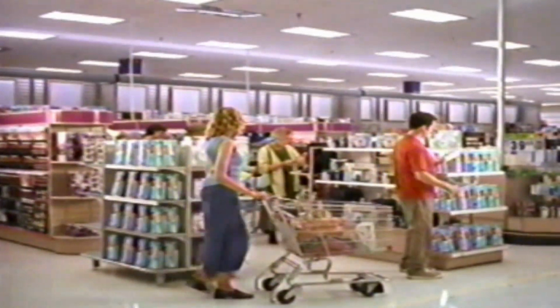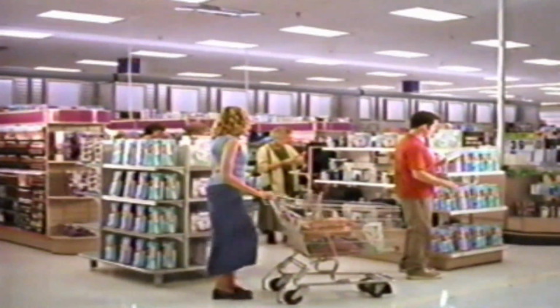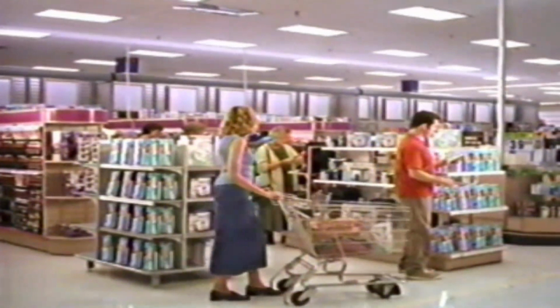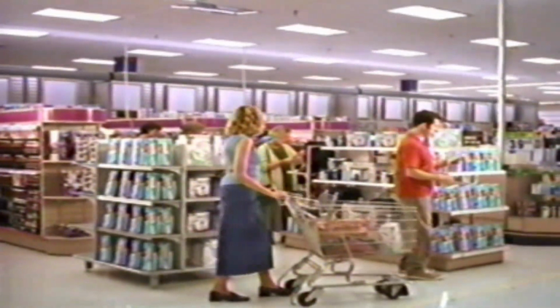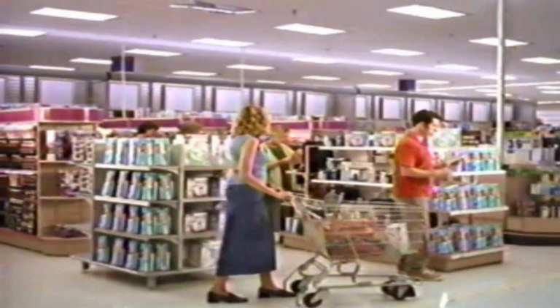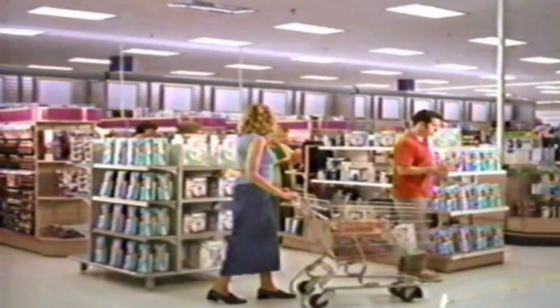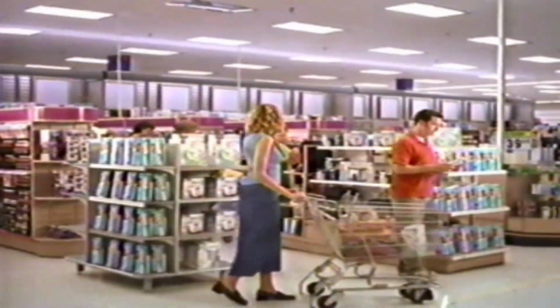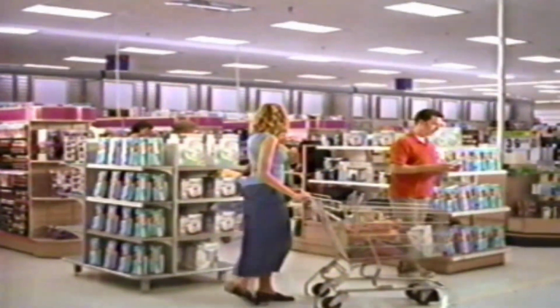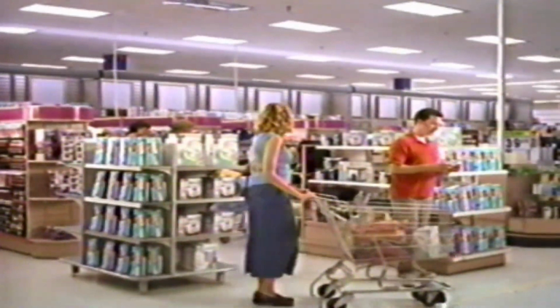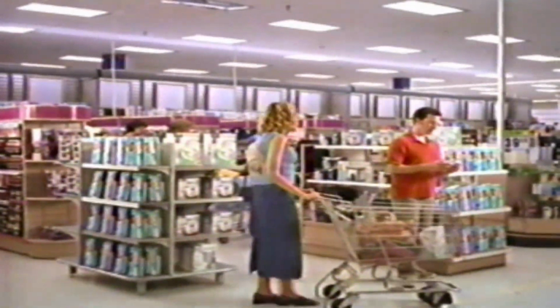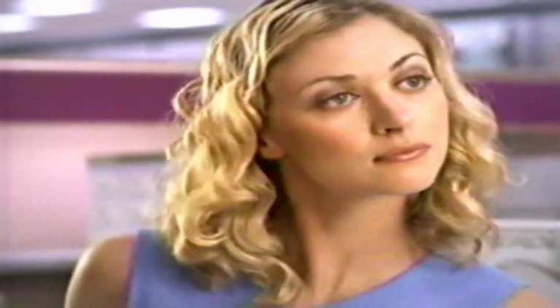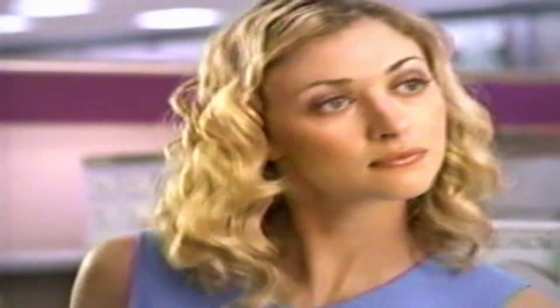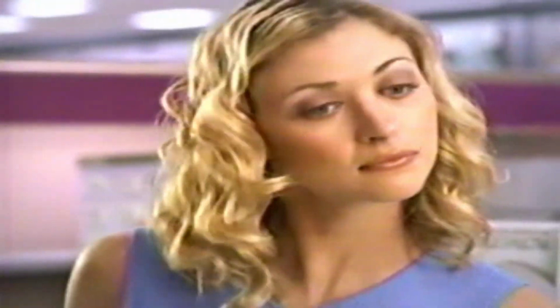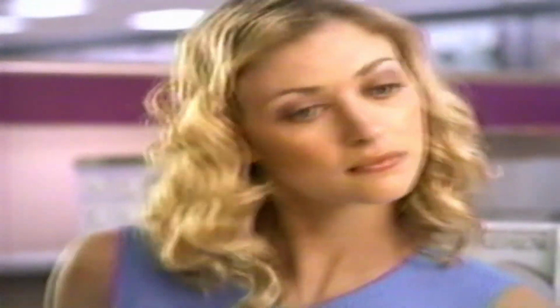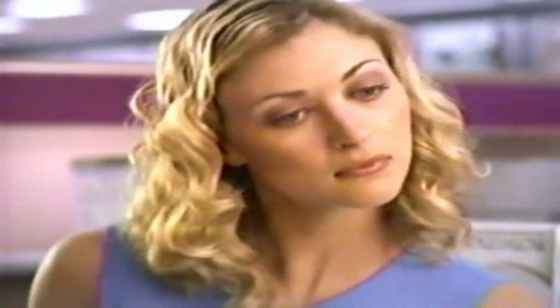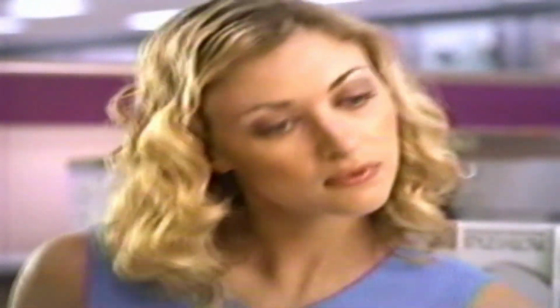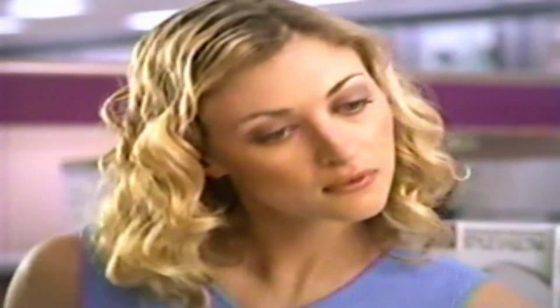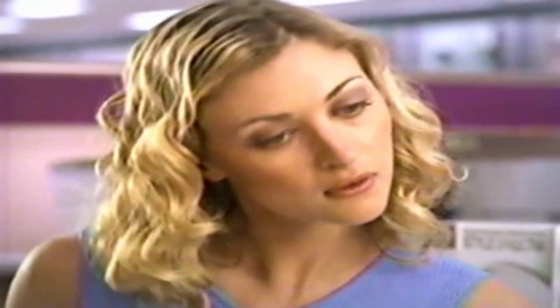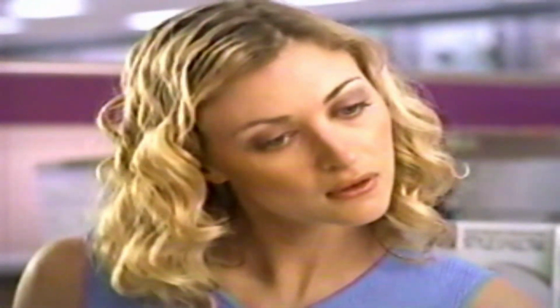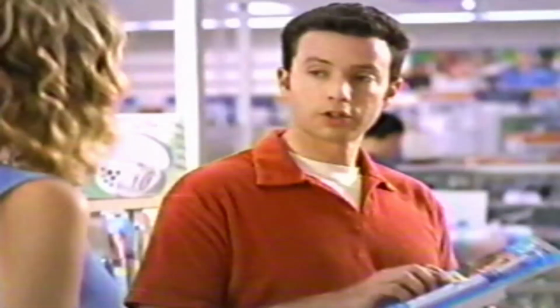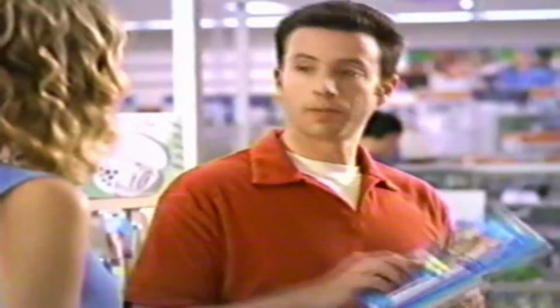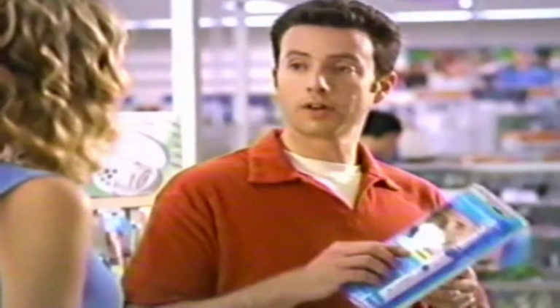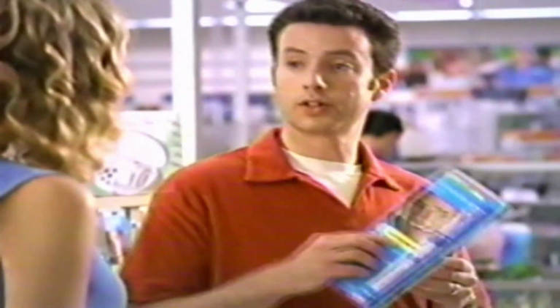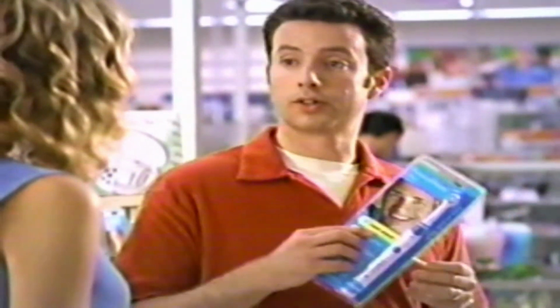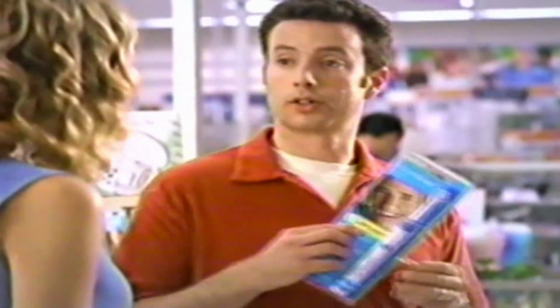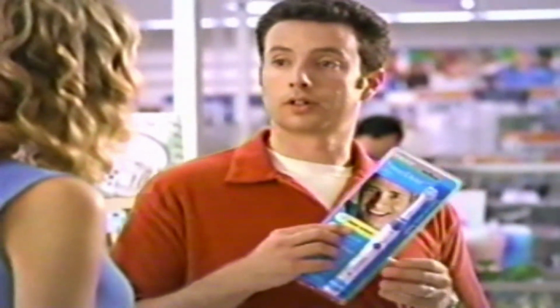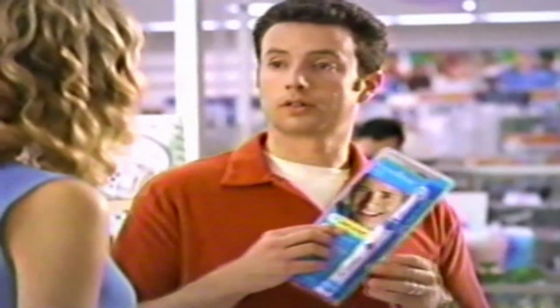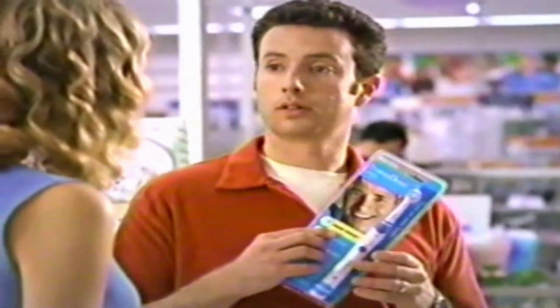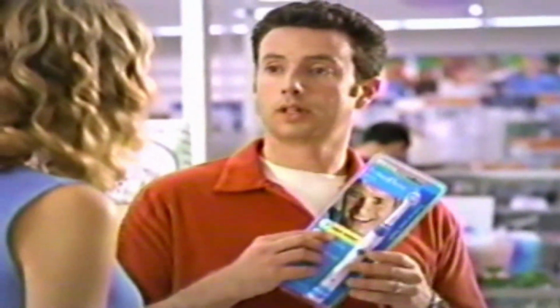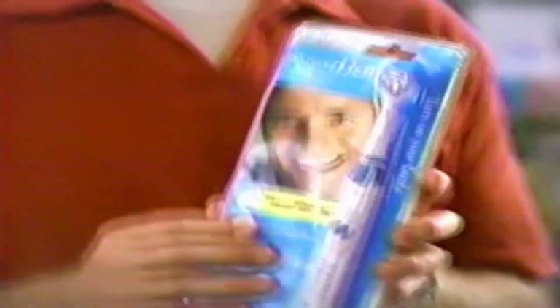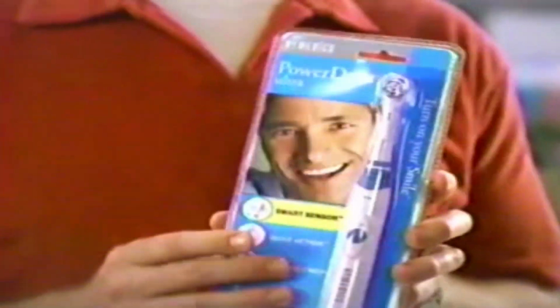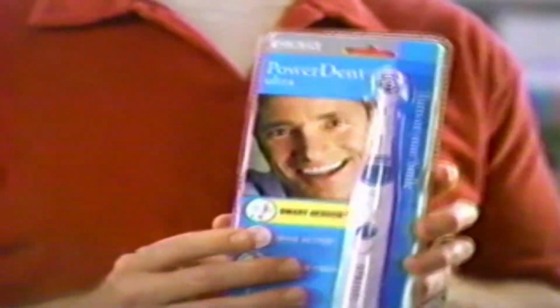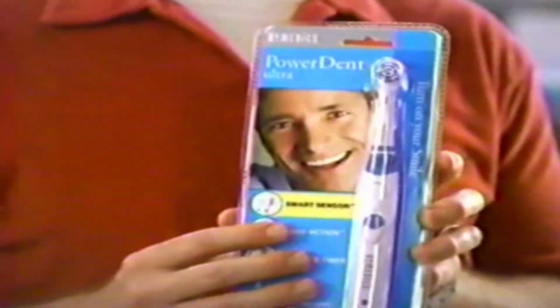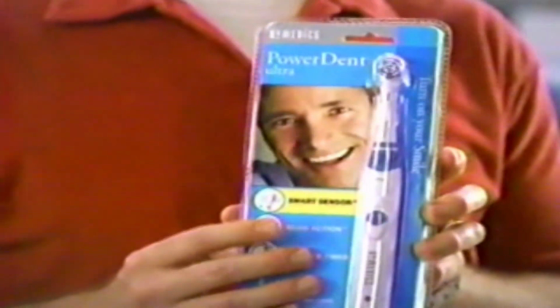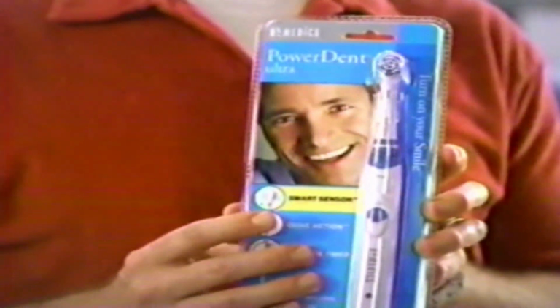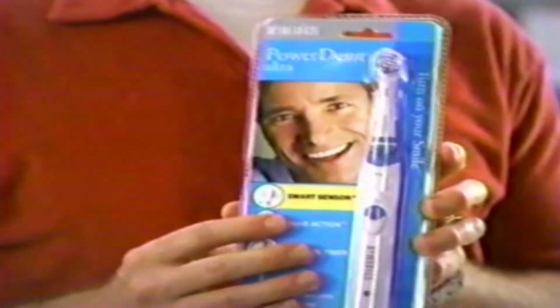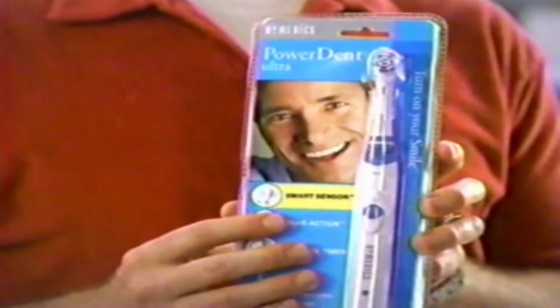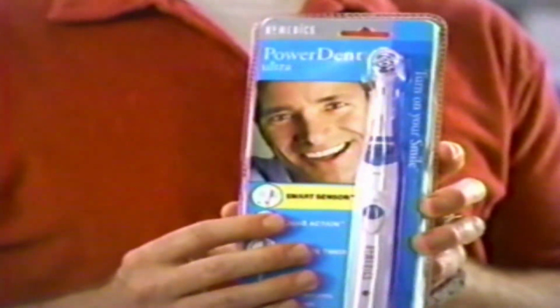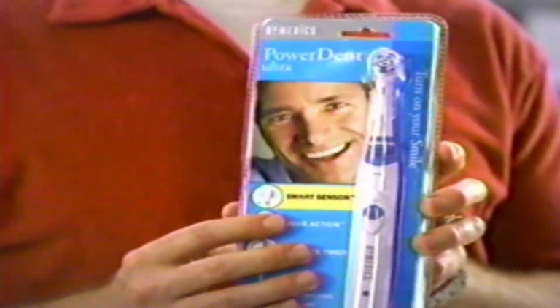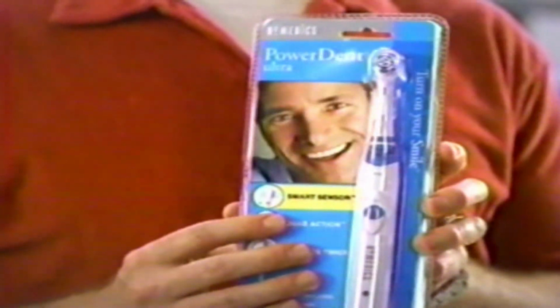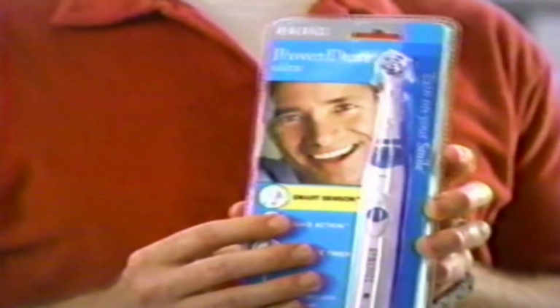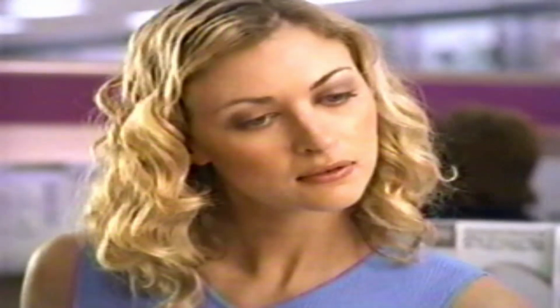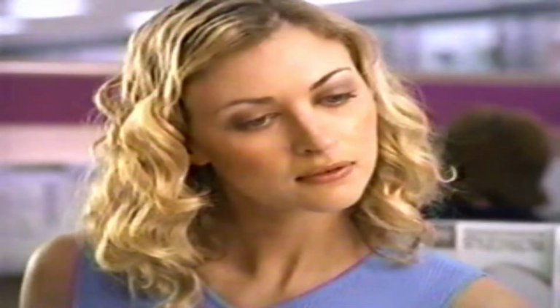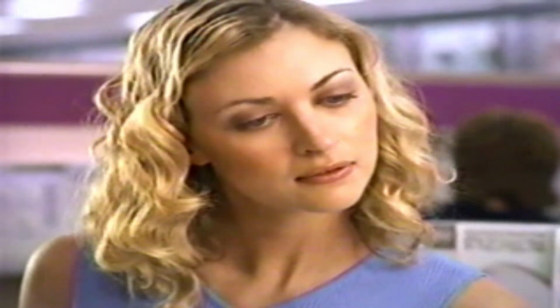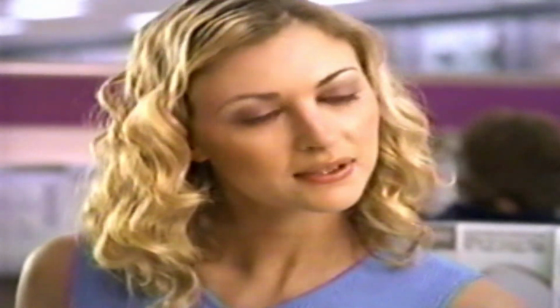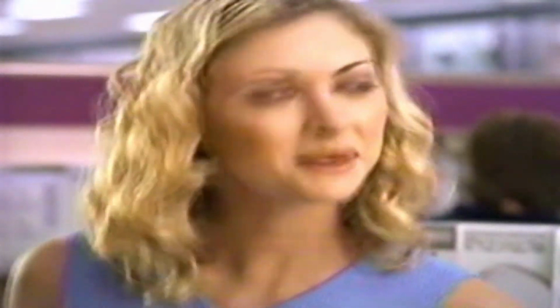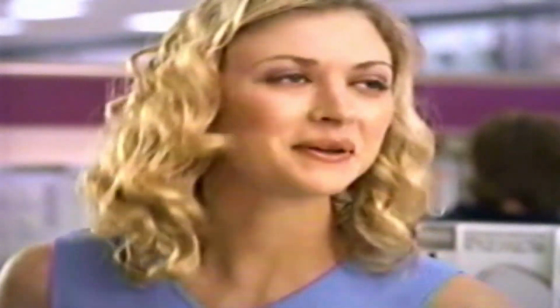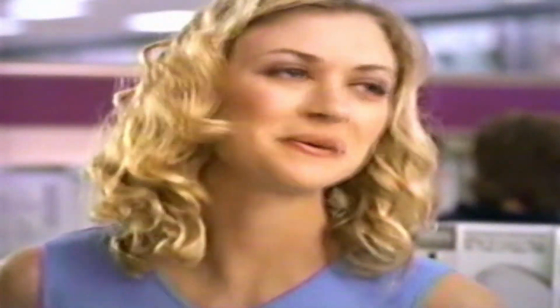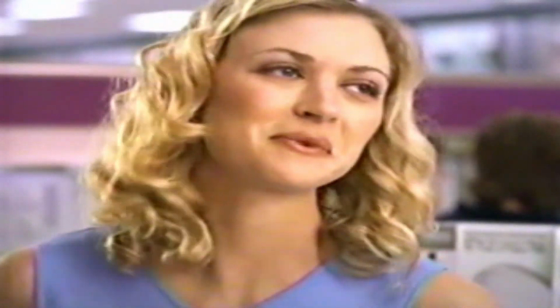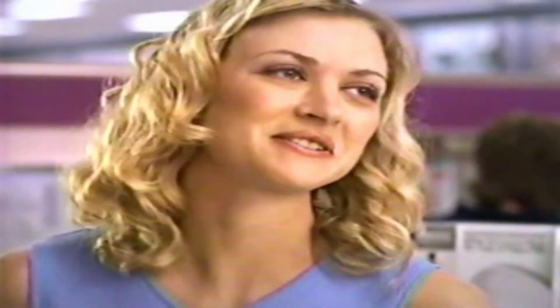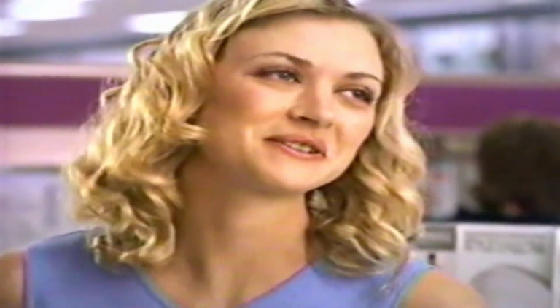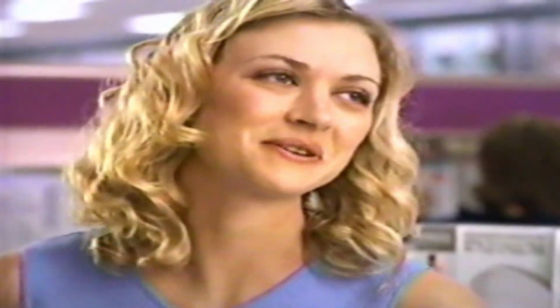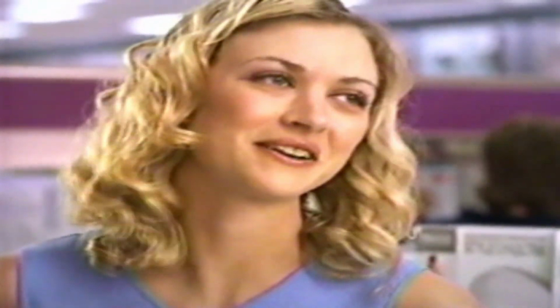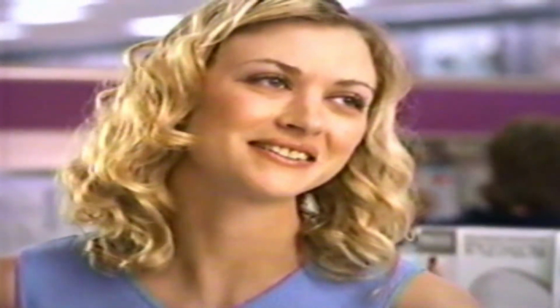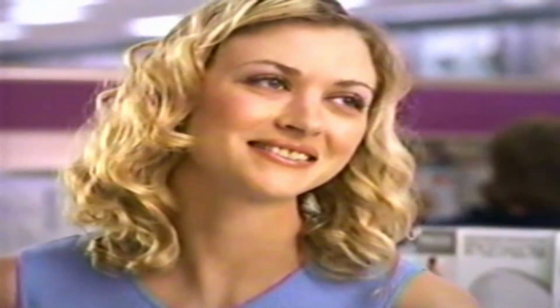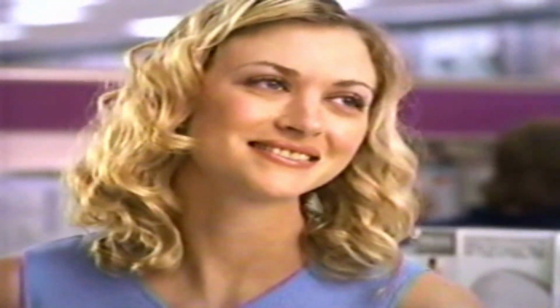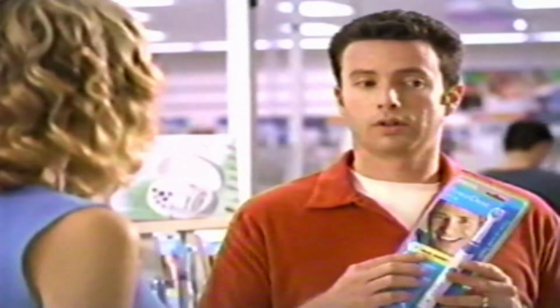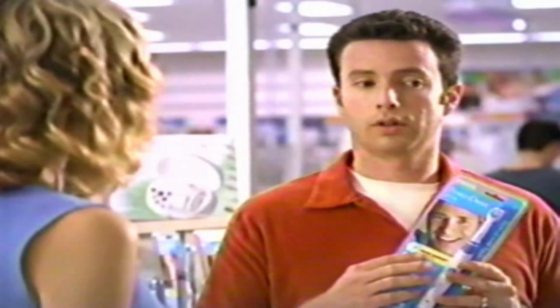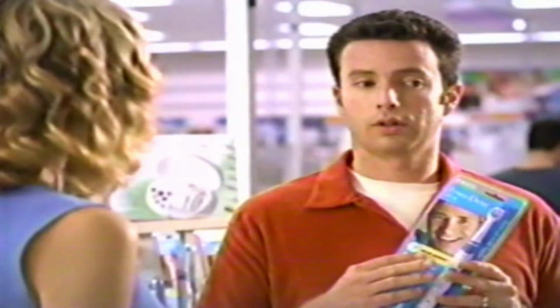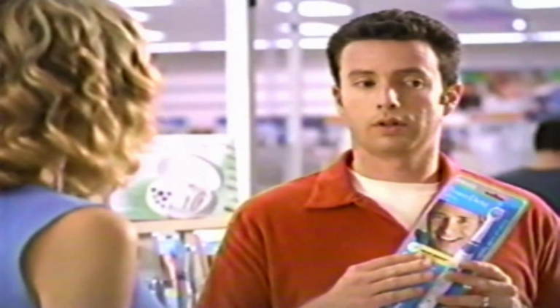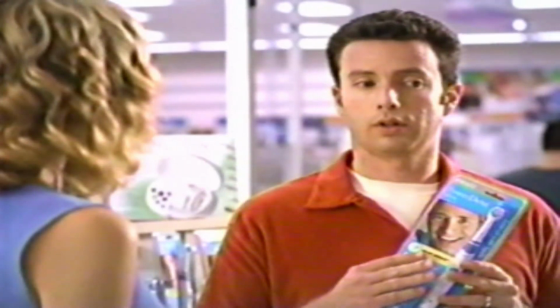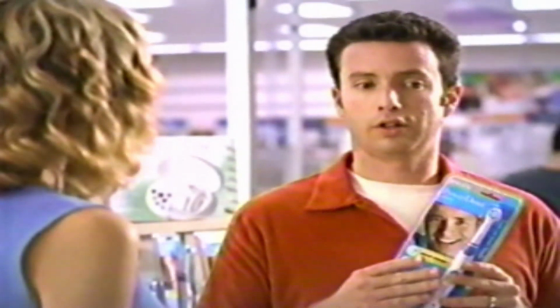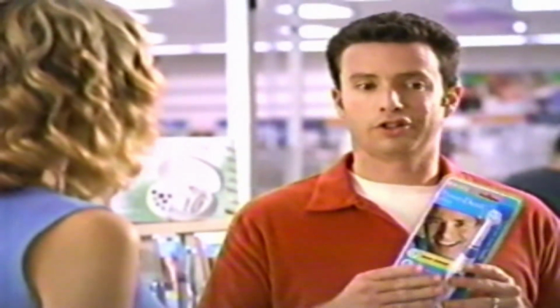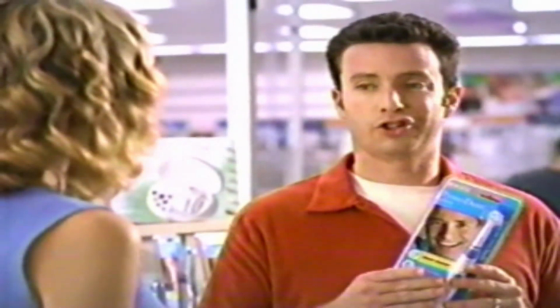Honey, this toothbrush has a smart sensor. Helps protect you from brushing too hard. Oh, I don't brush too hard. You sure?